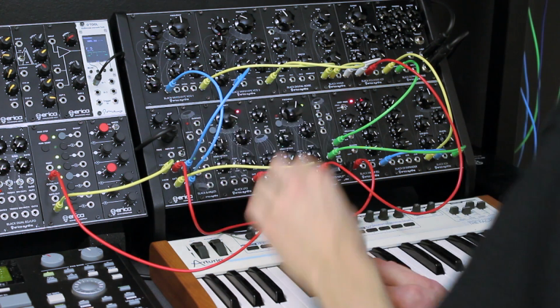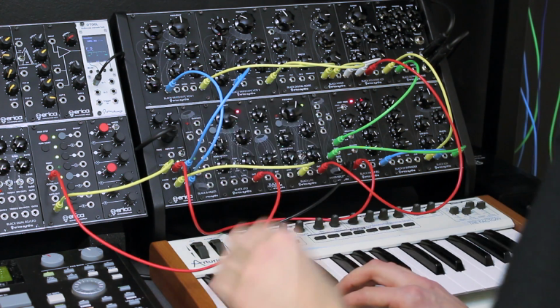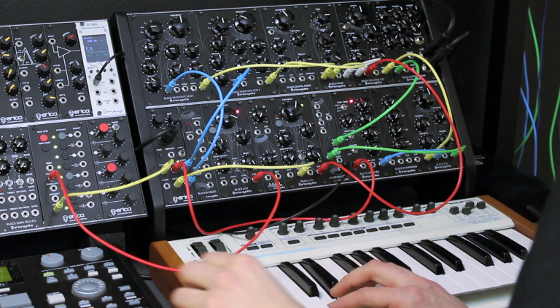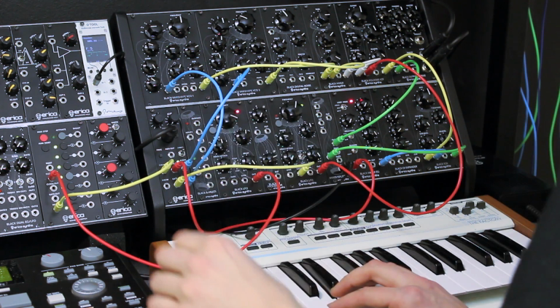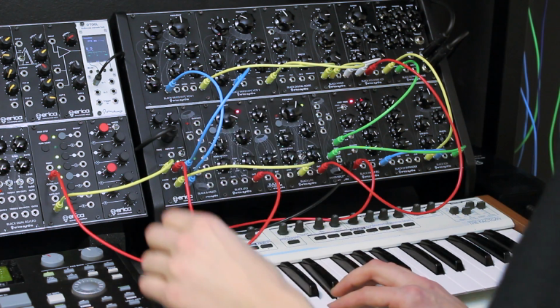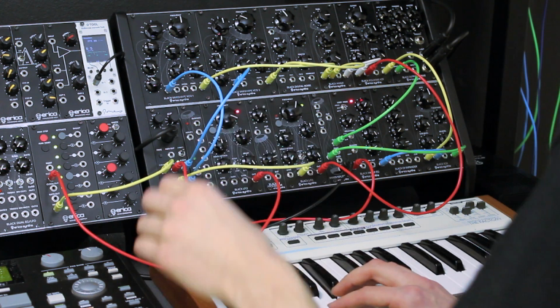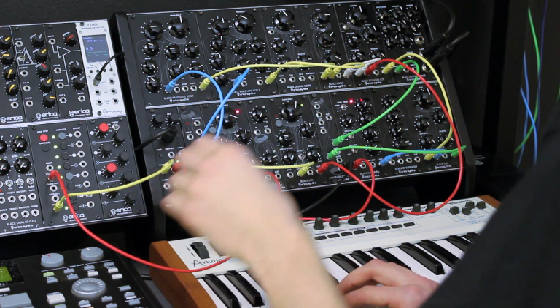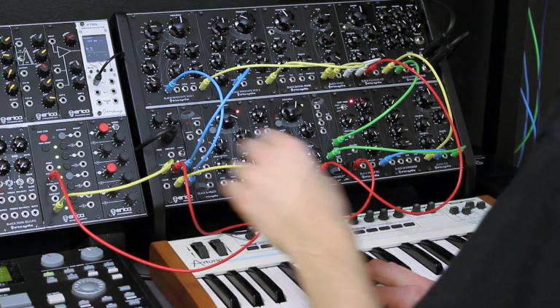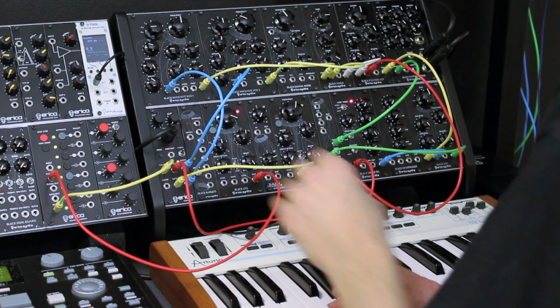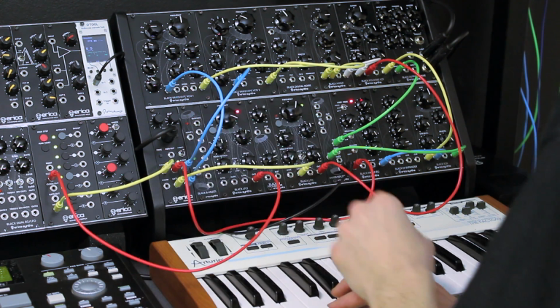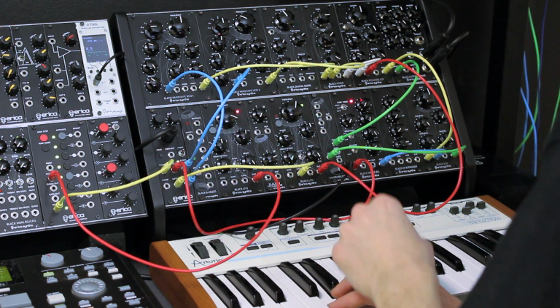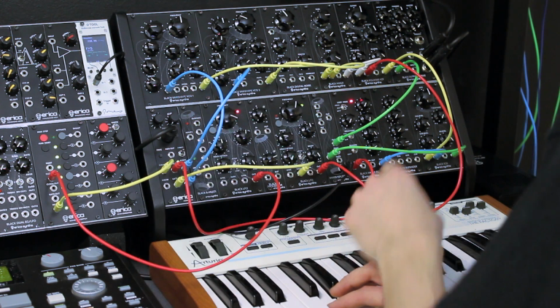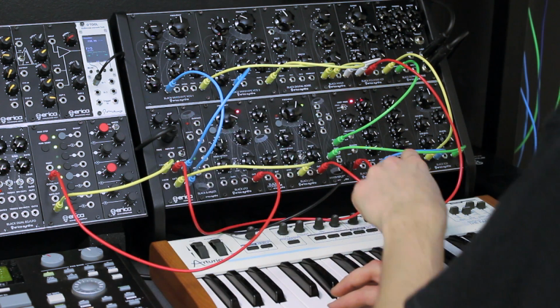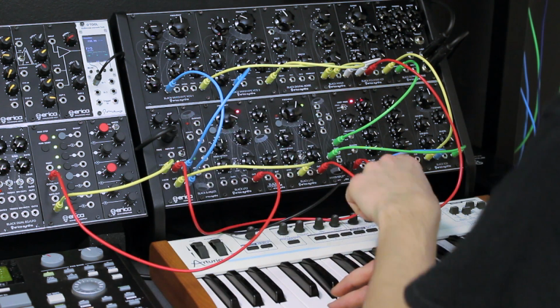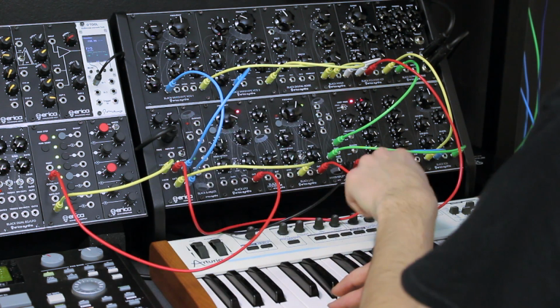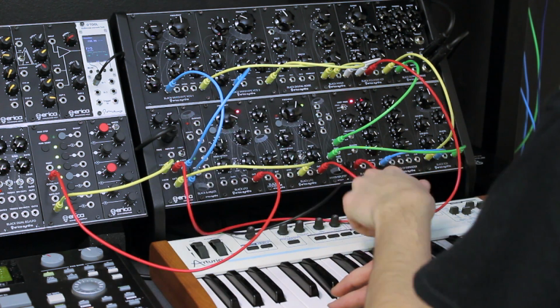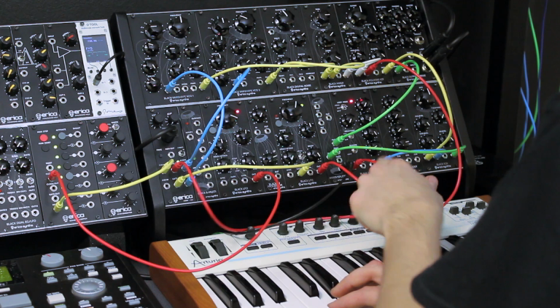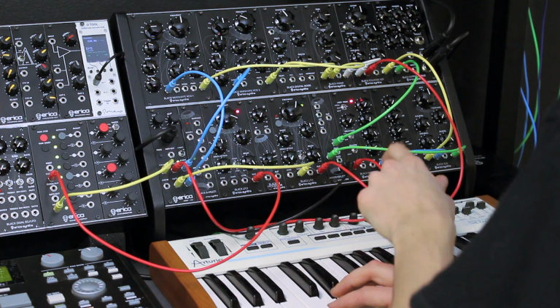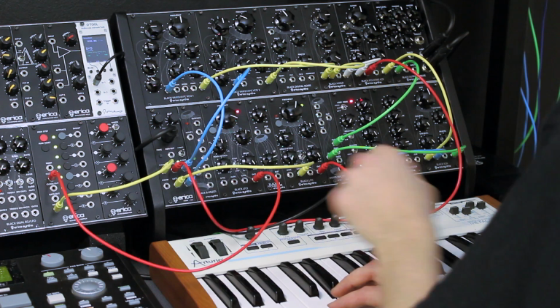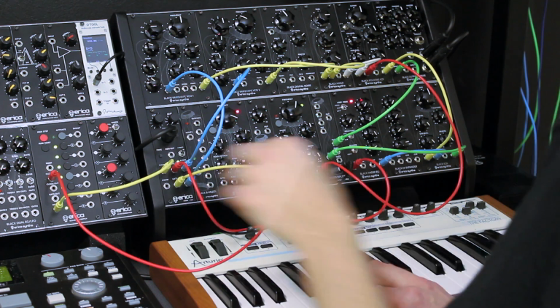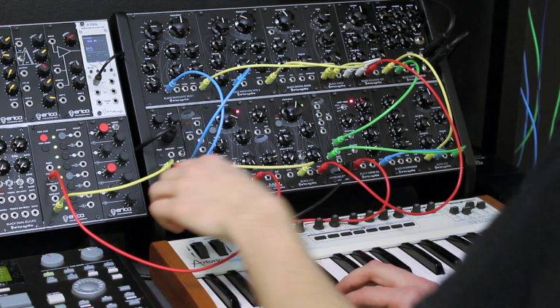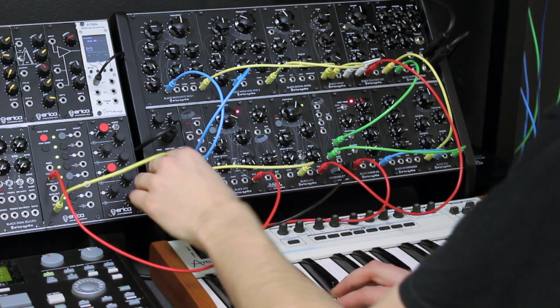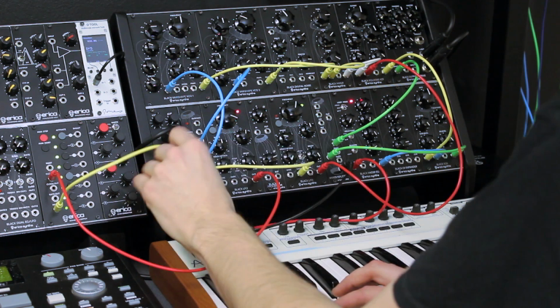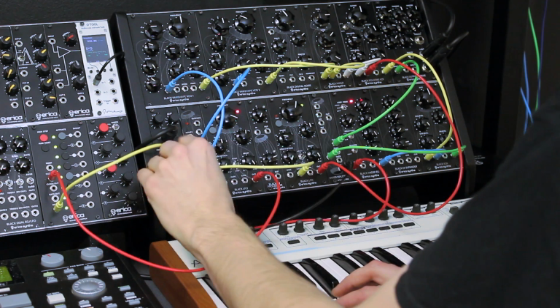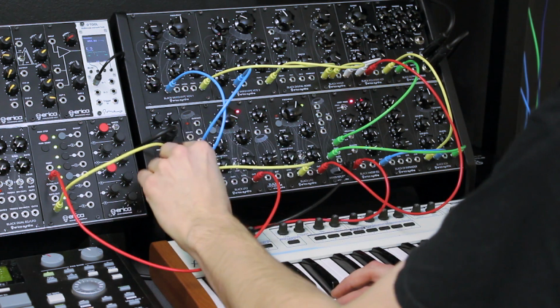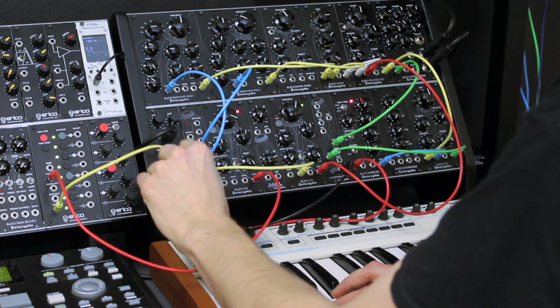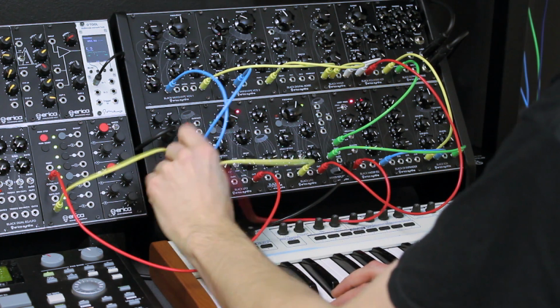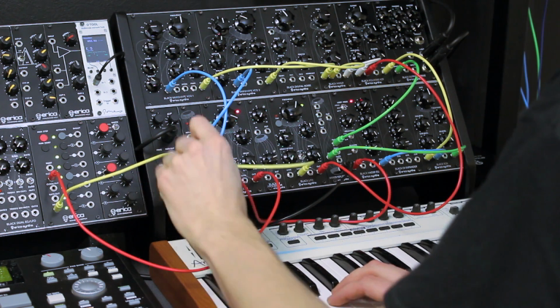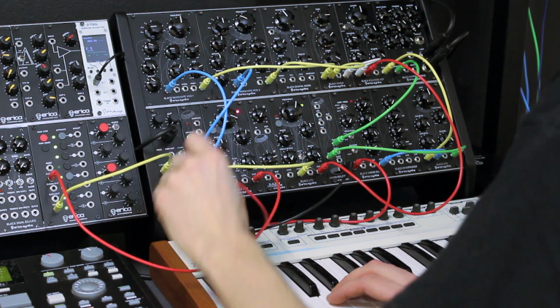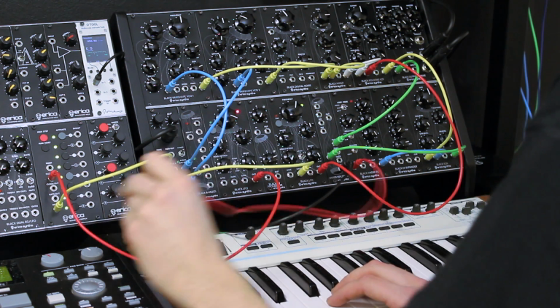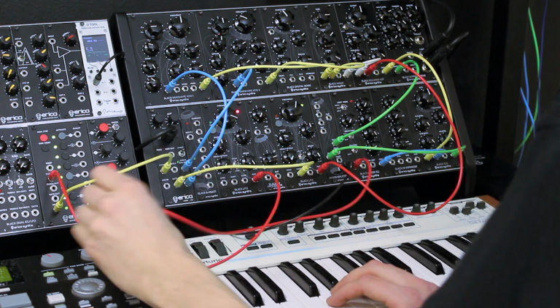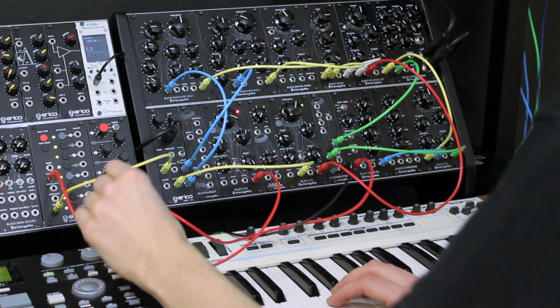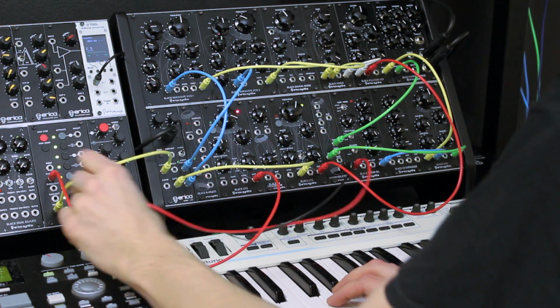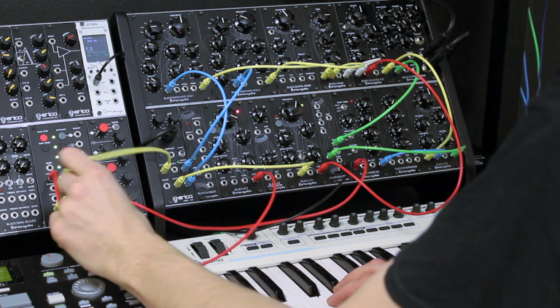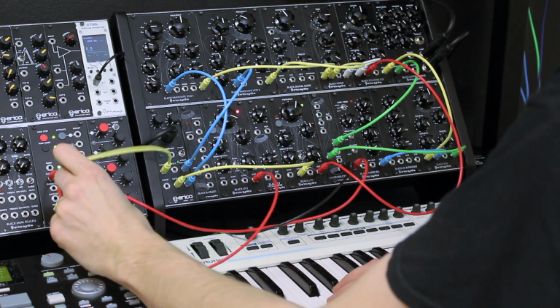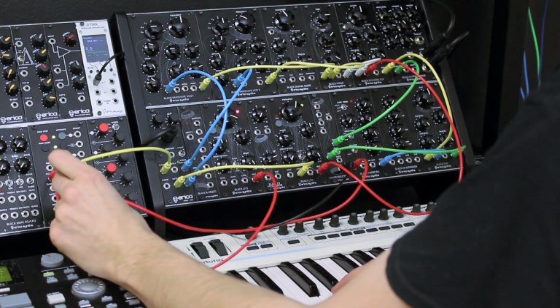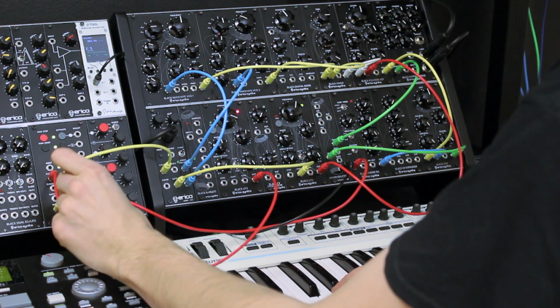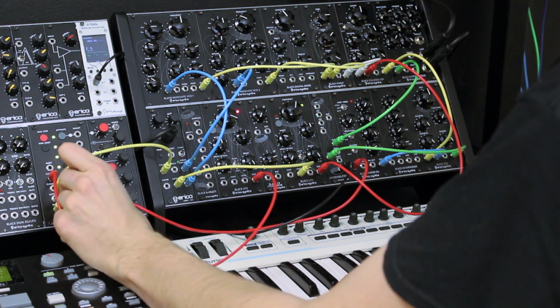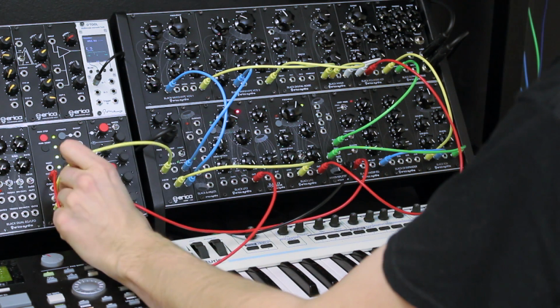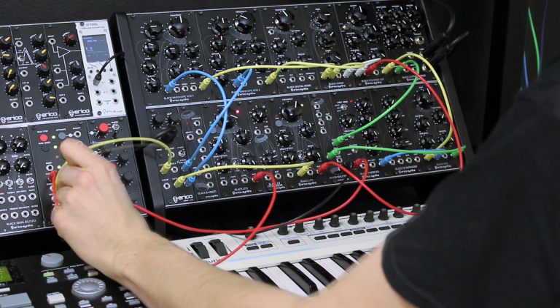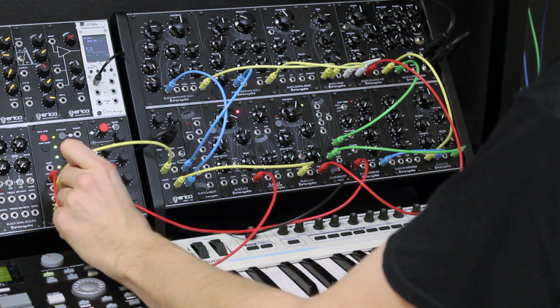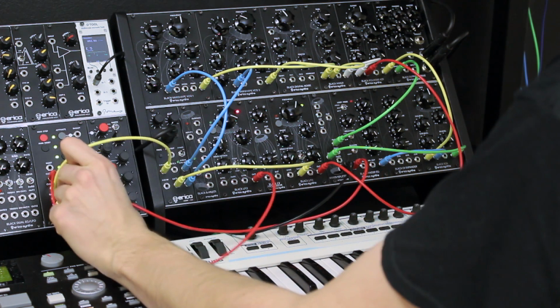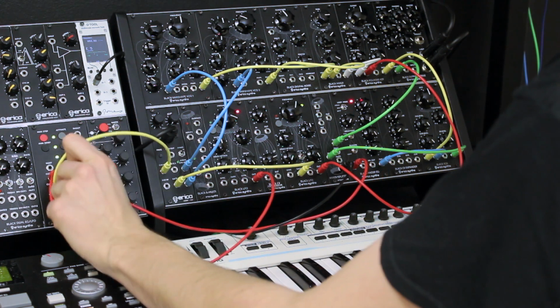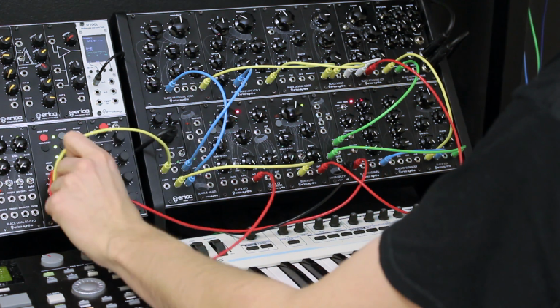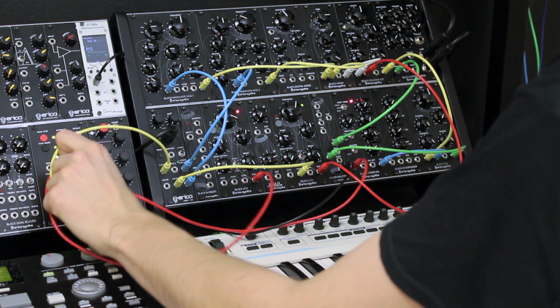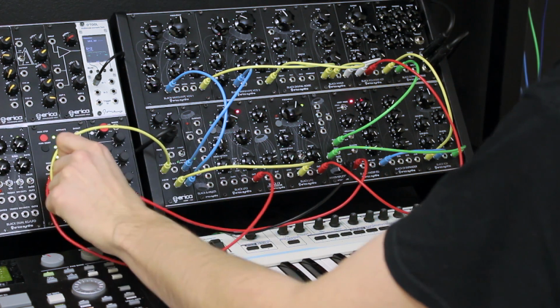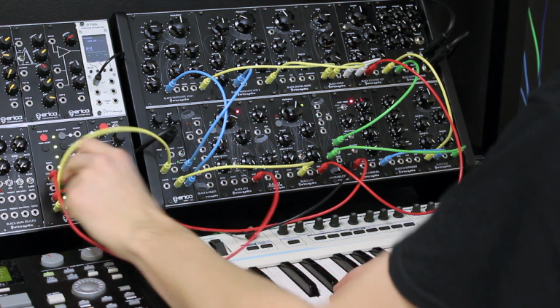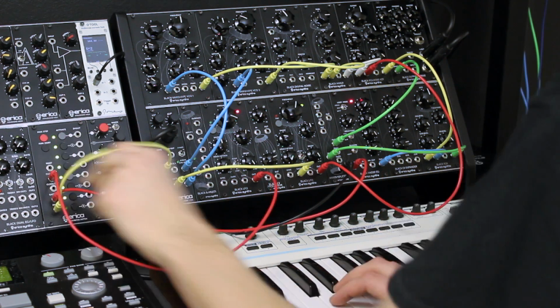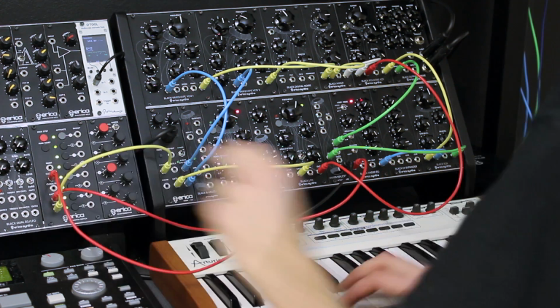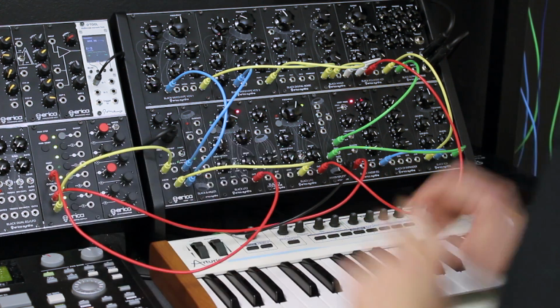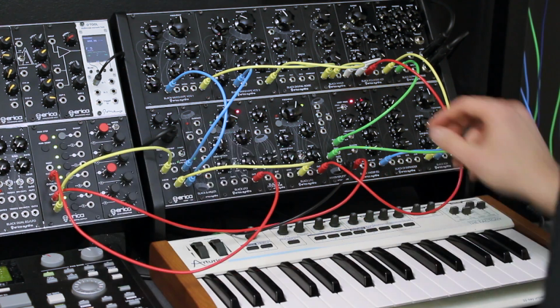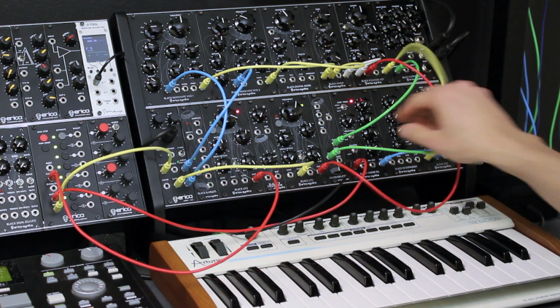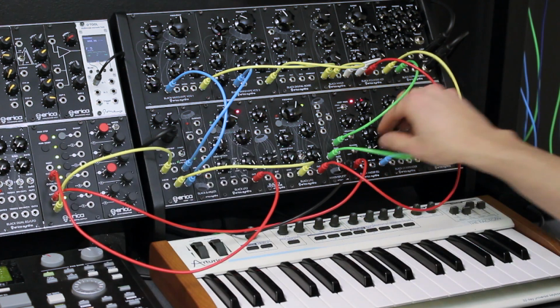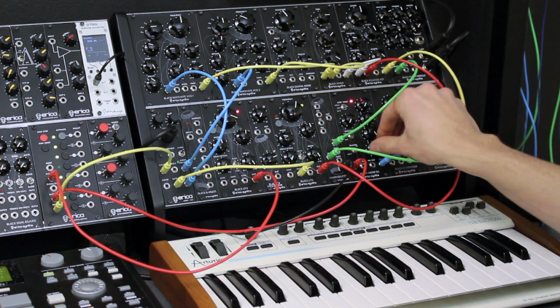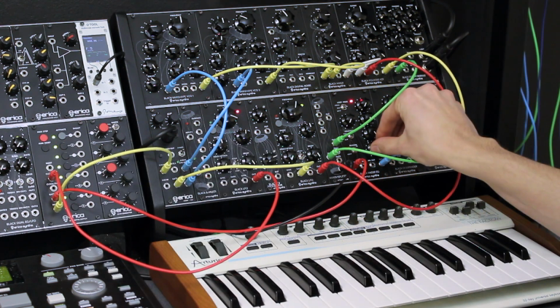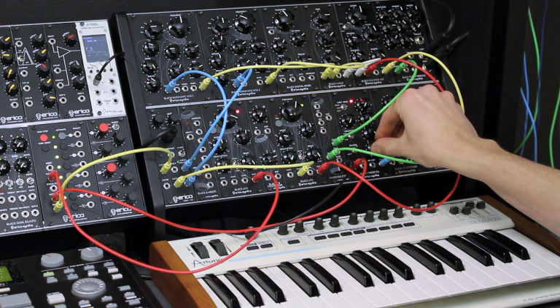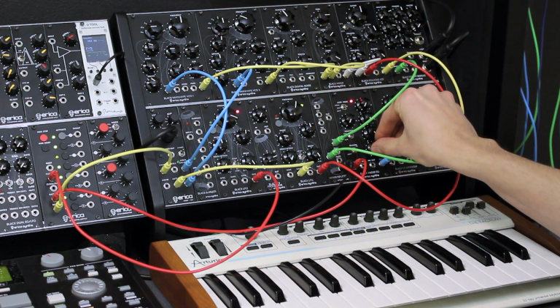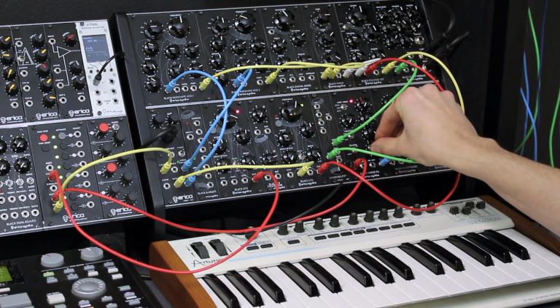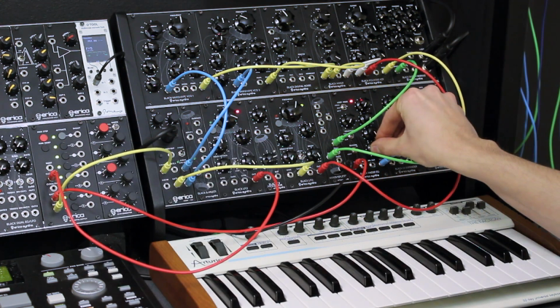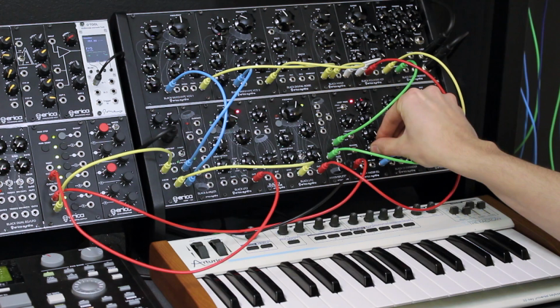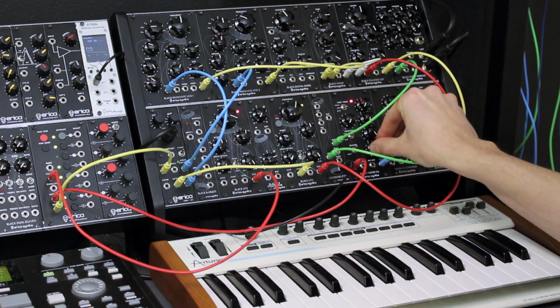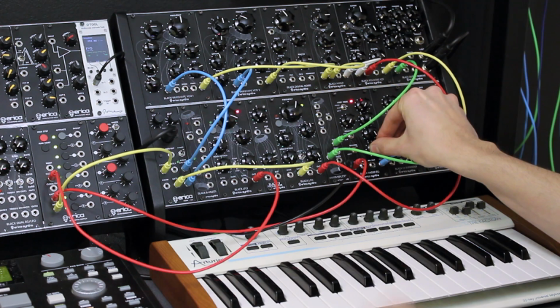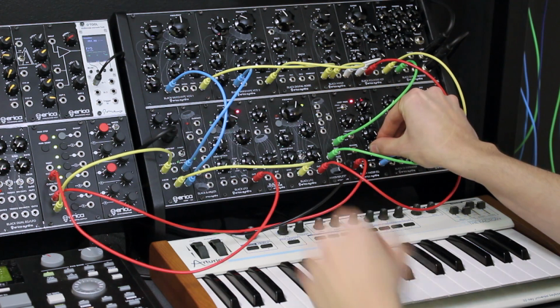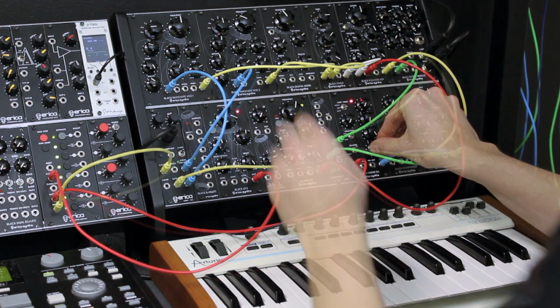There's one nice trick about this. If you take the gate signal from your sequencer instead of the MIDI to CV module, you can transpose your sequences with a MIDI keyboard.